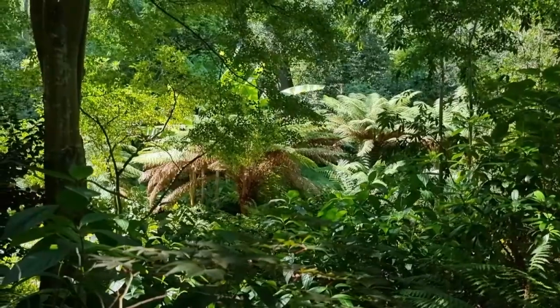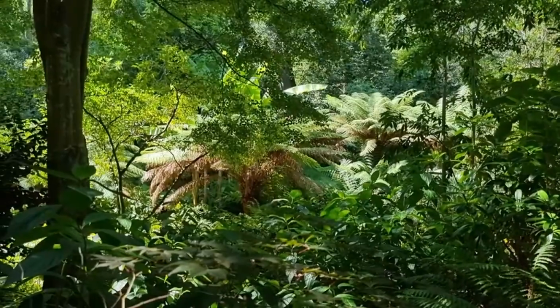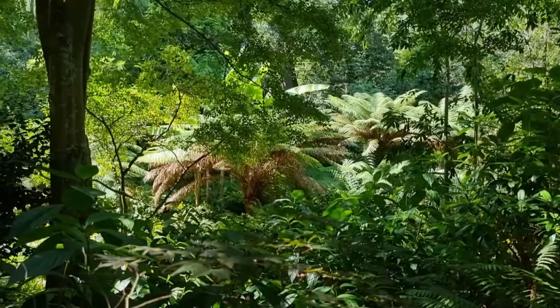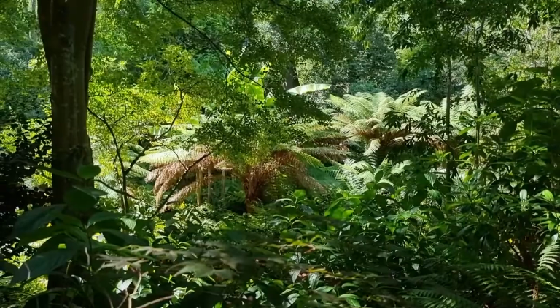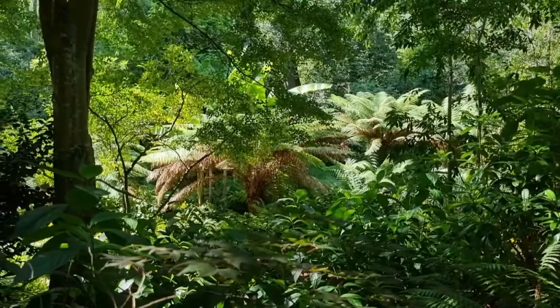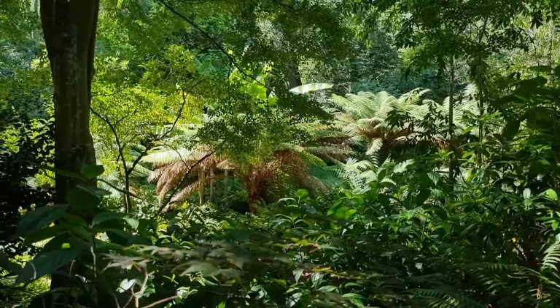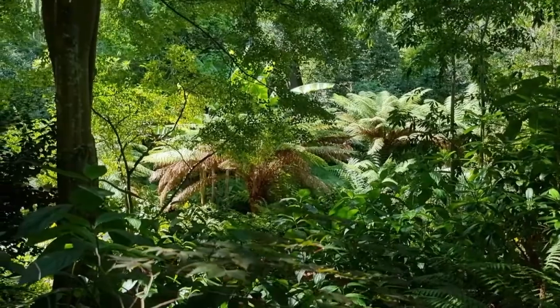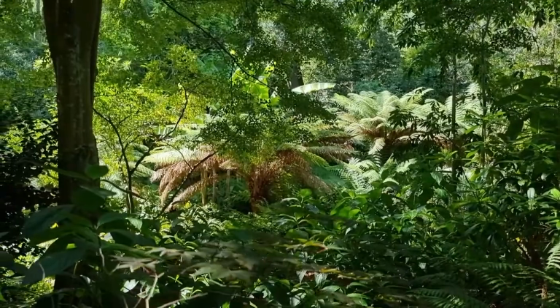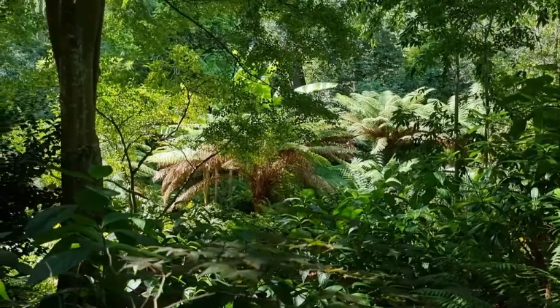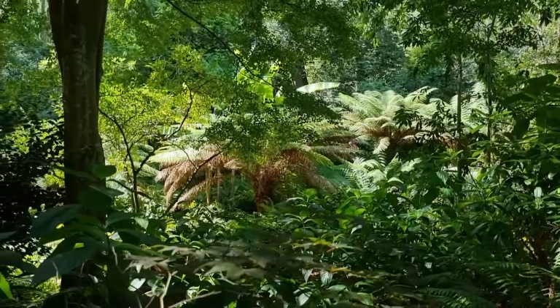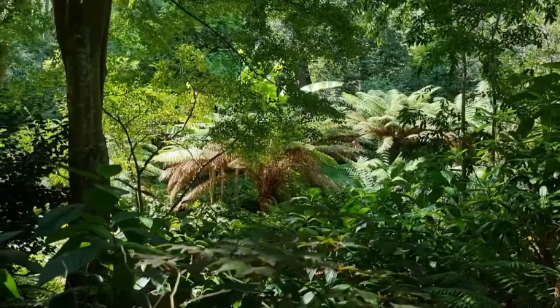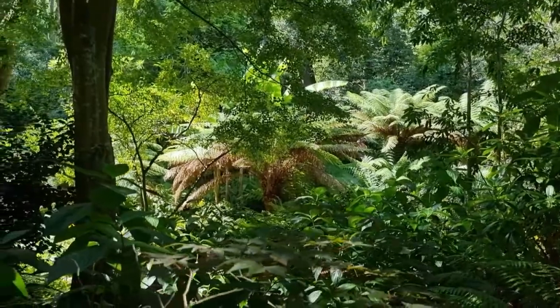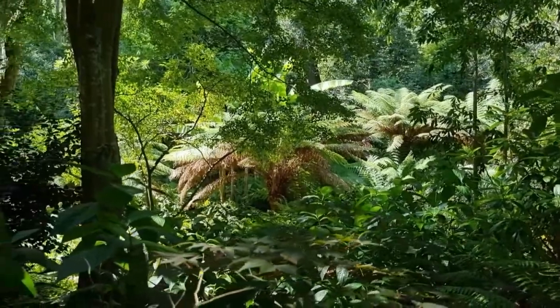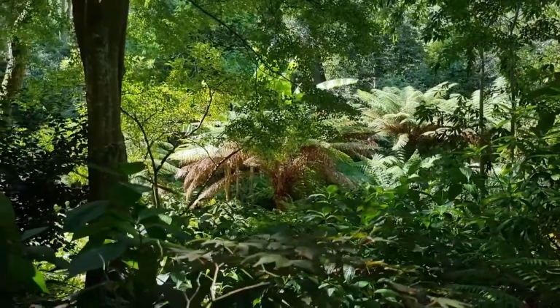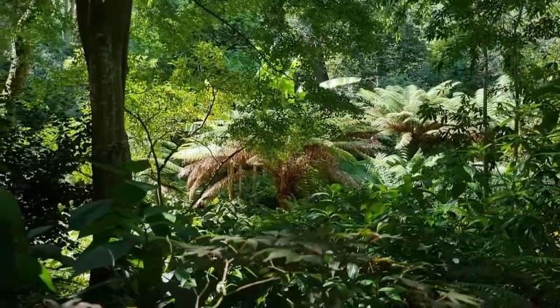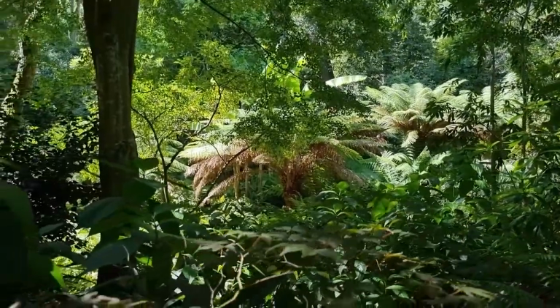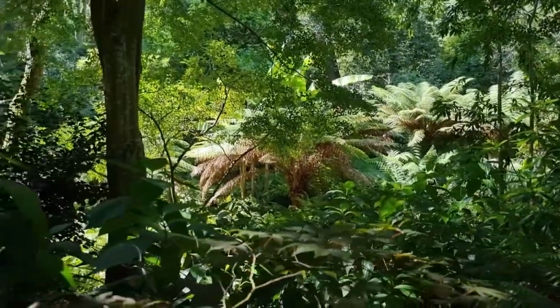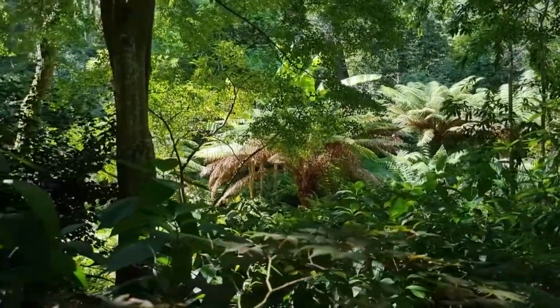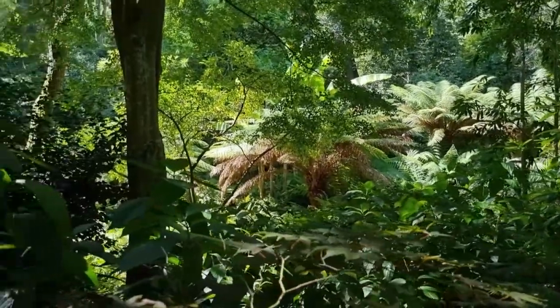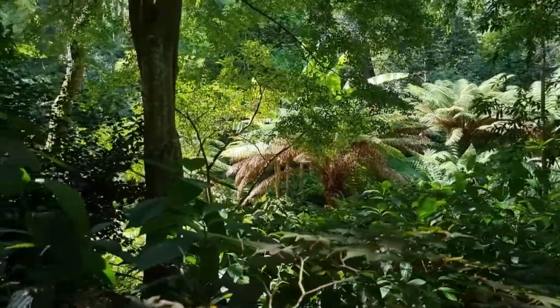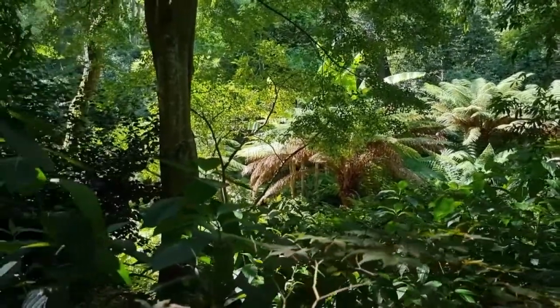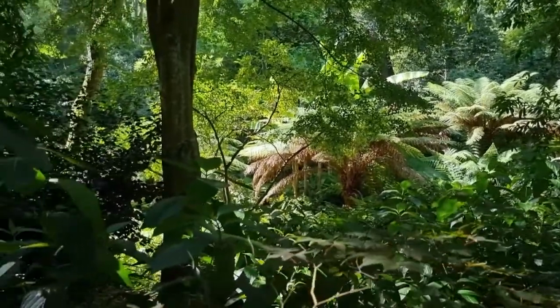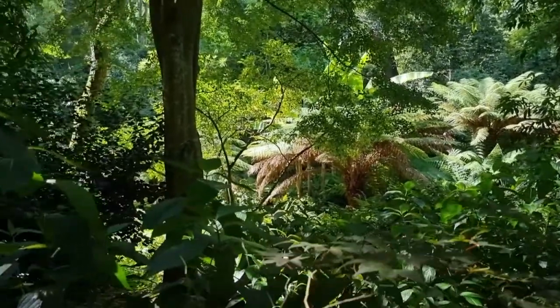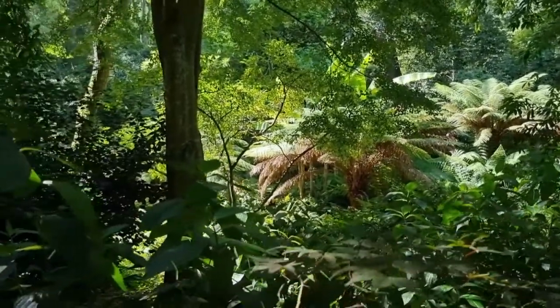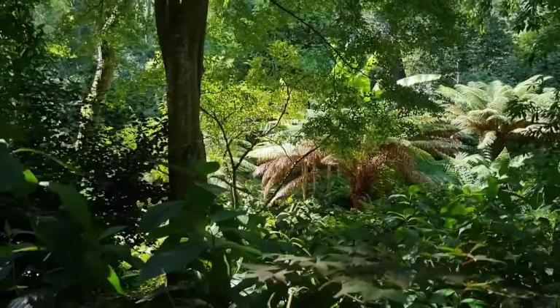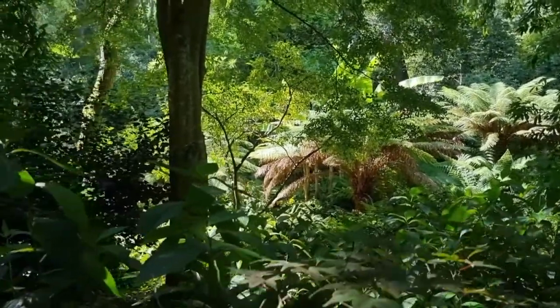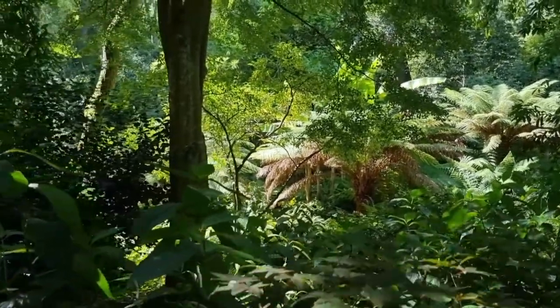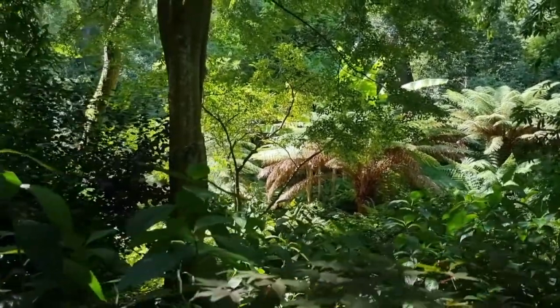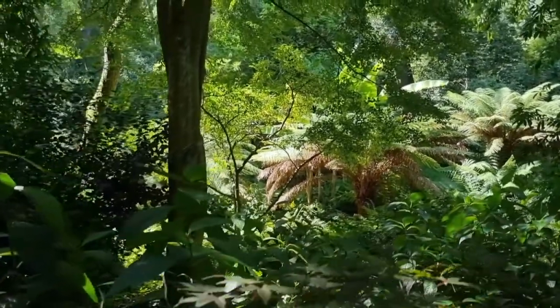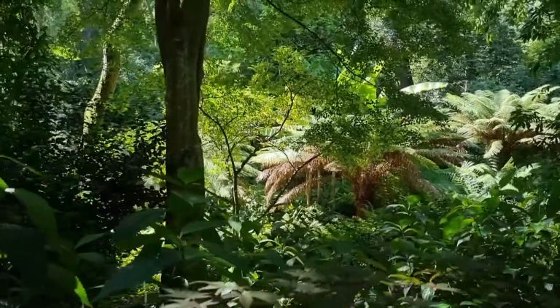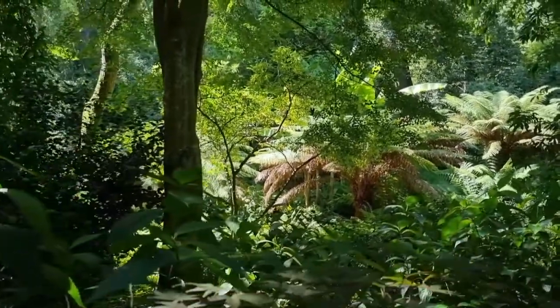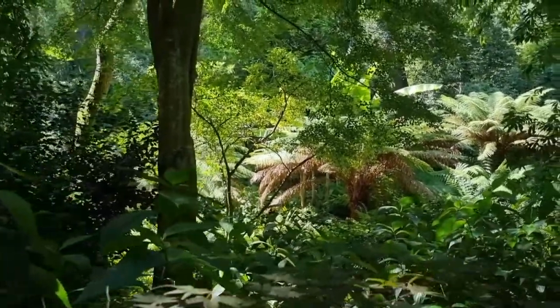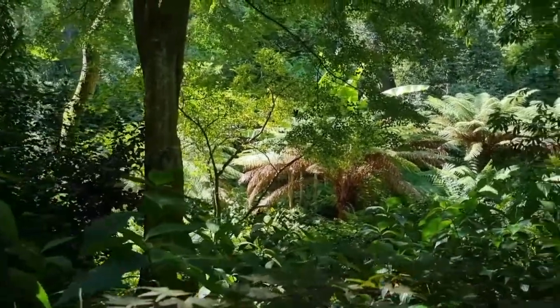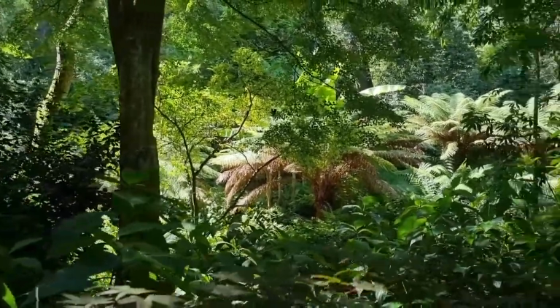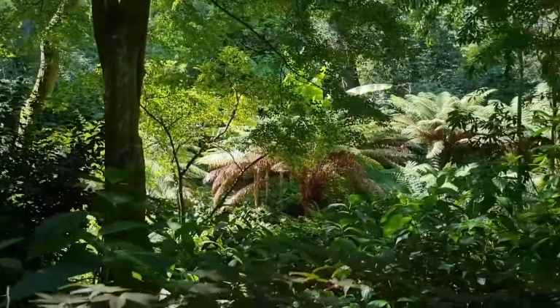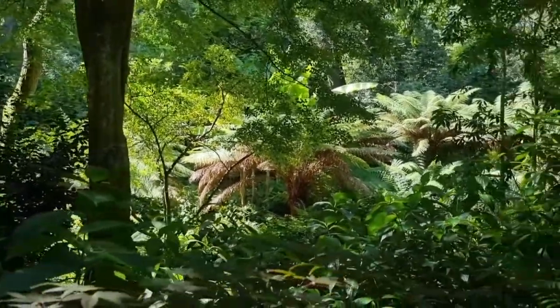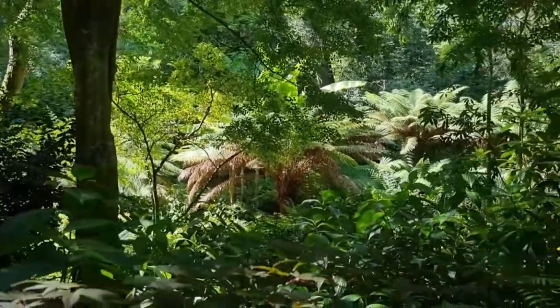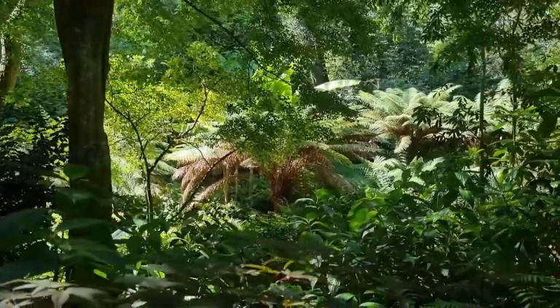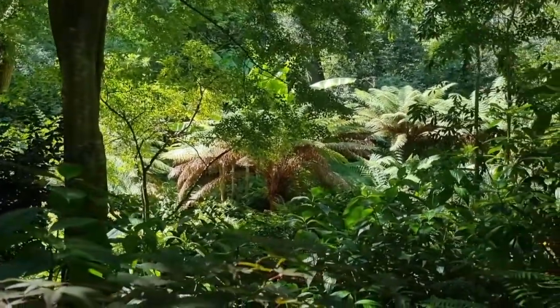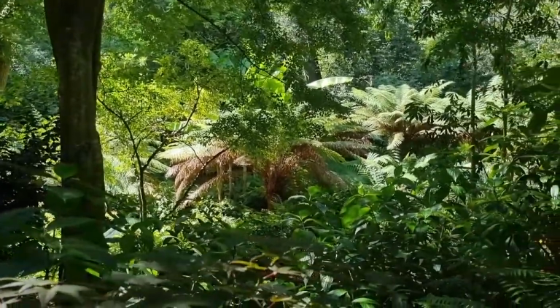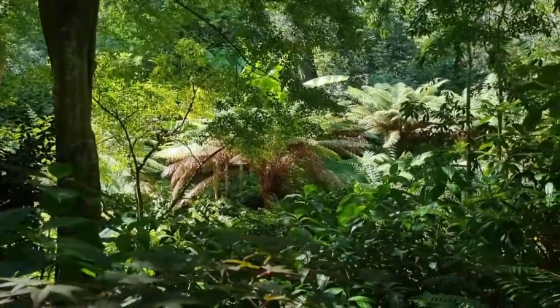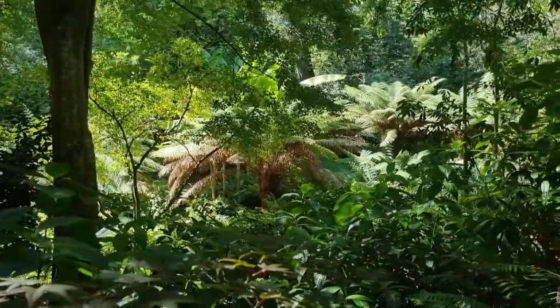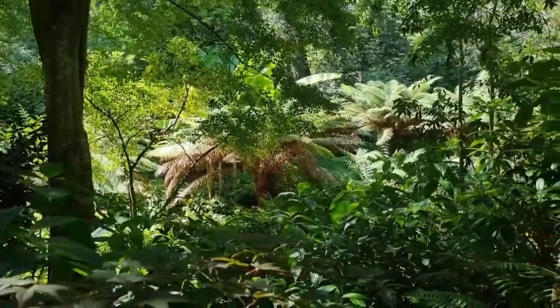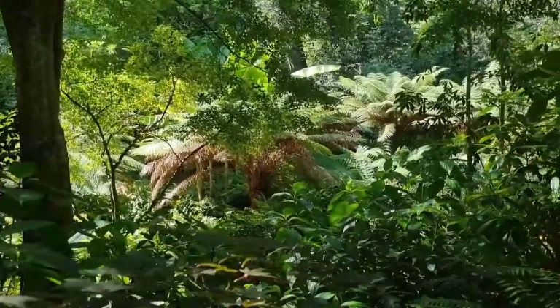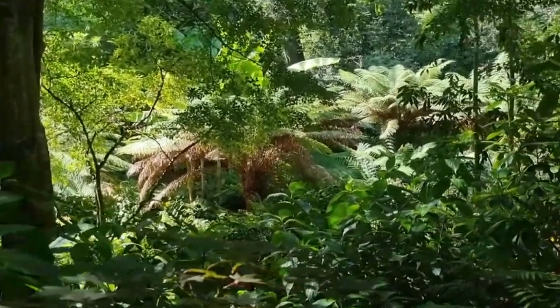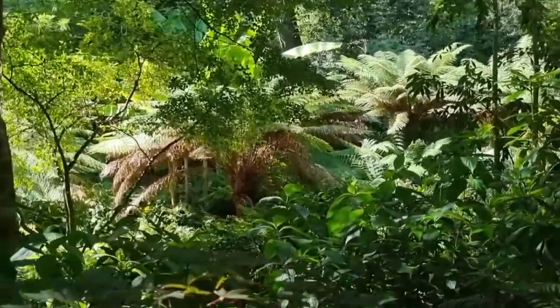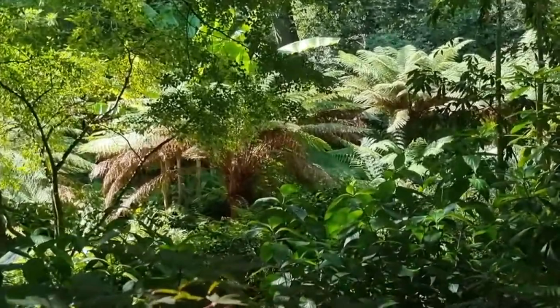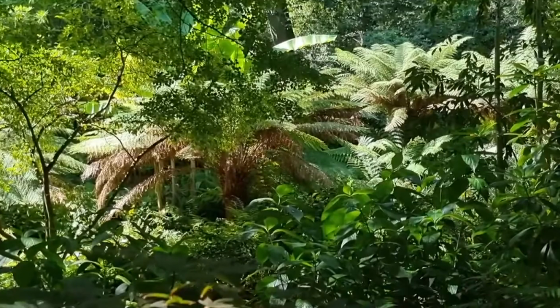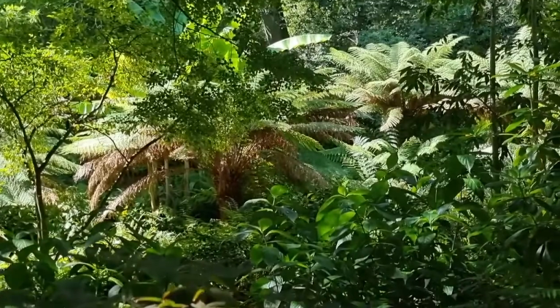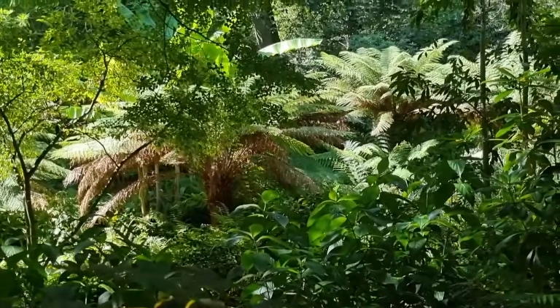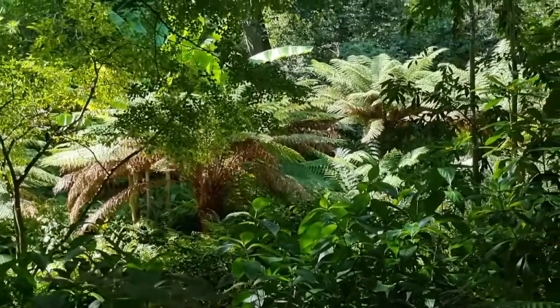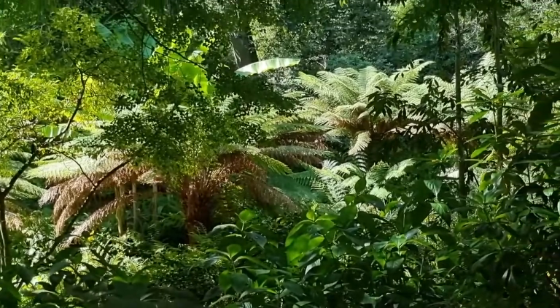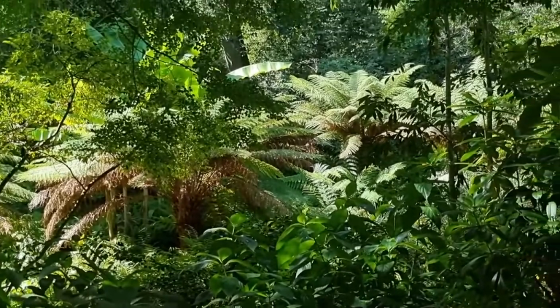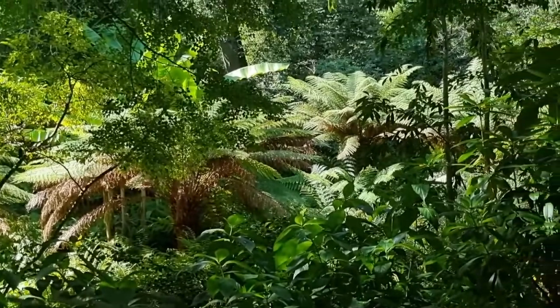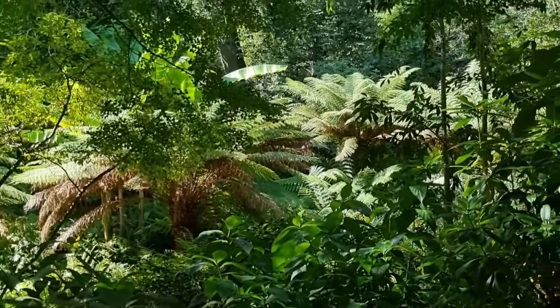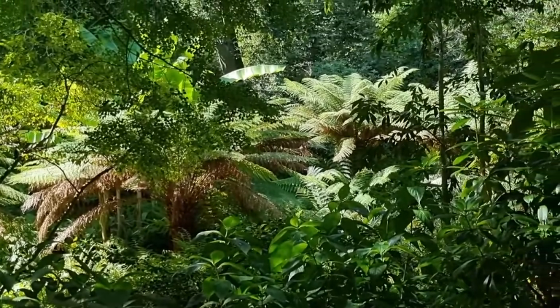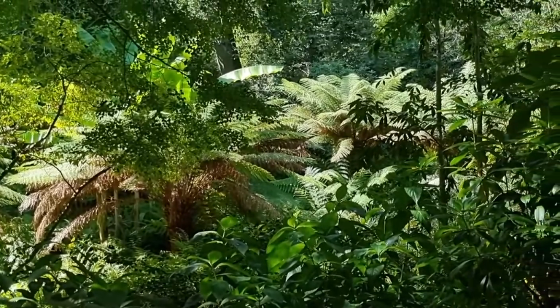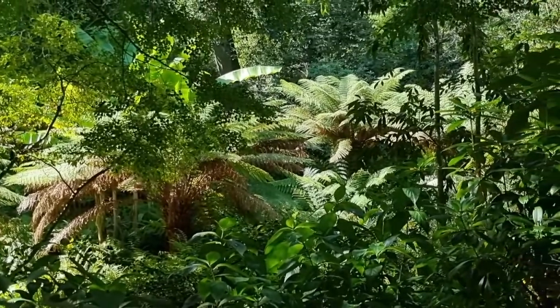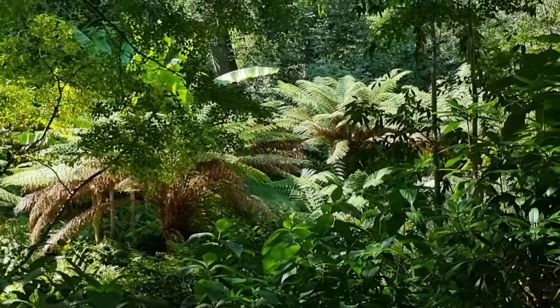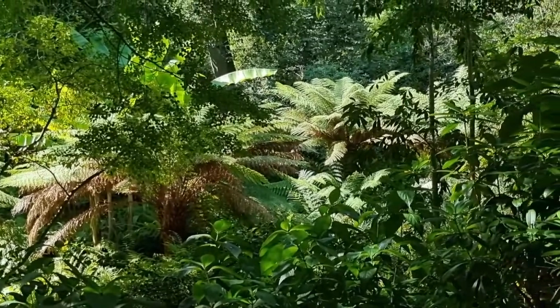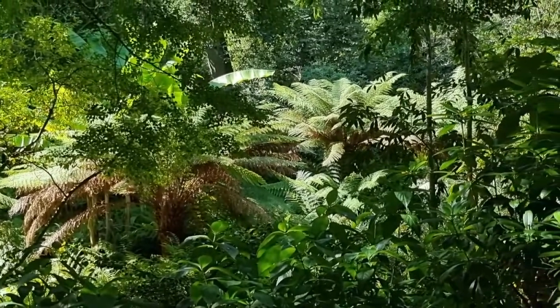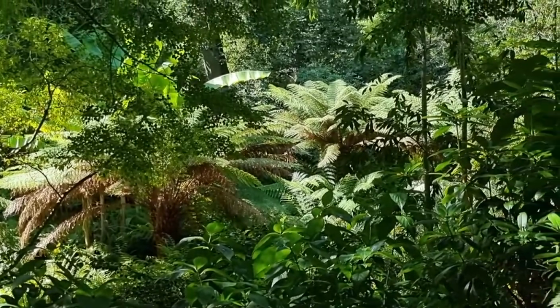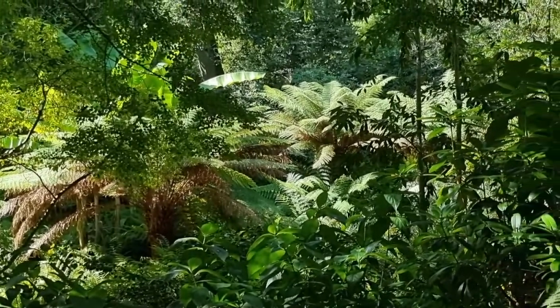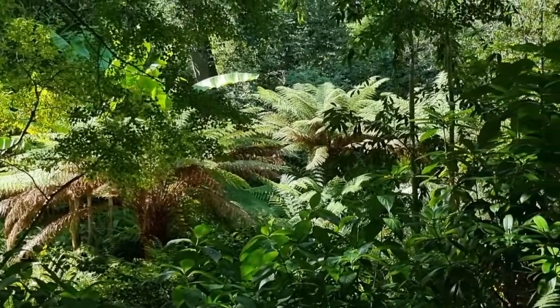The colors of the tropical gardens make you feel a little bit like you're in some sort of jungle.